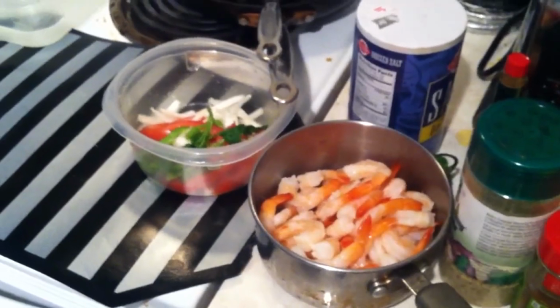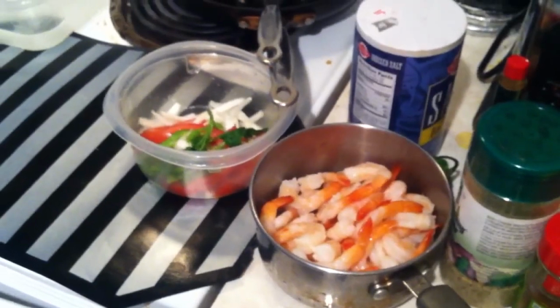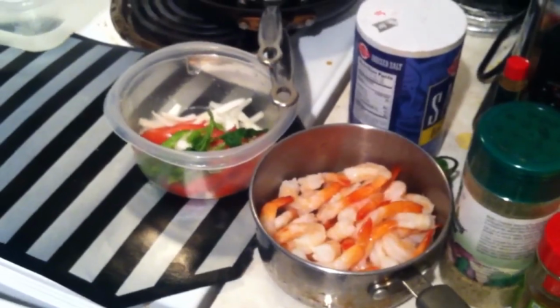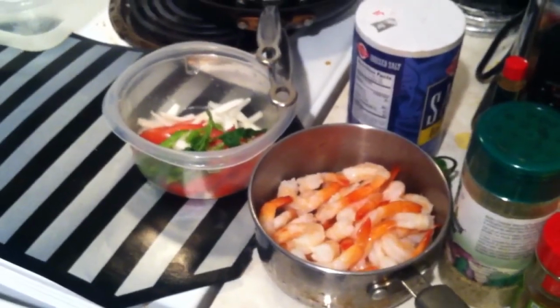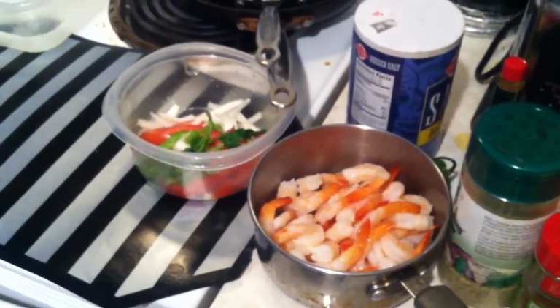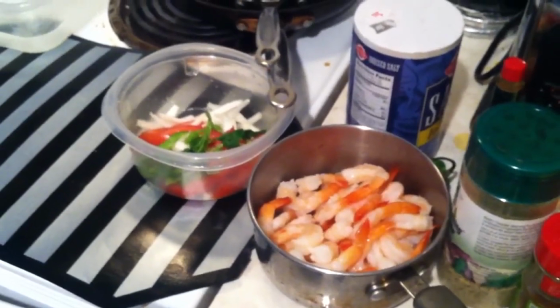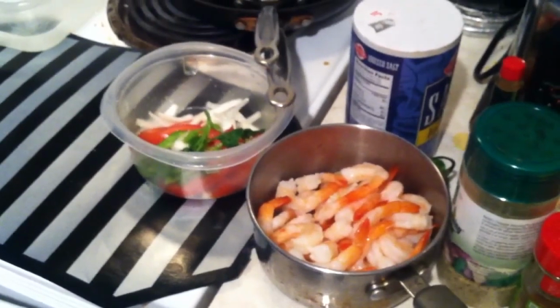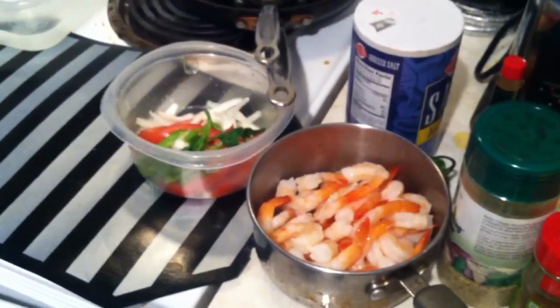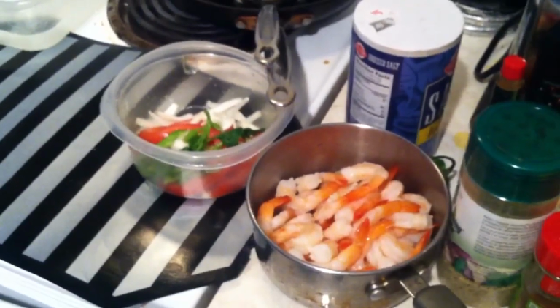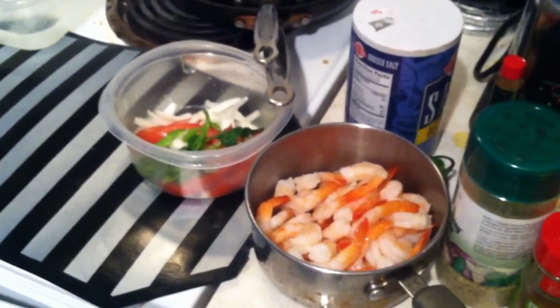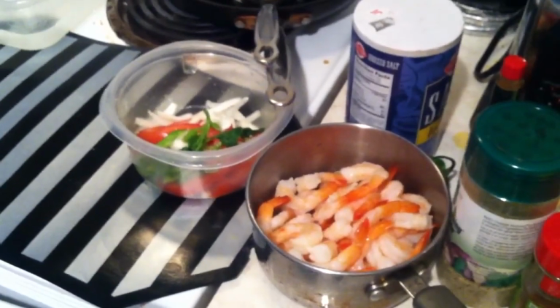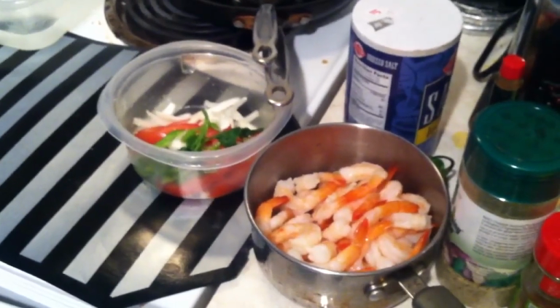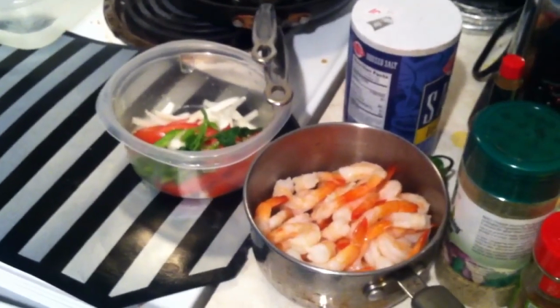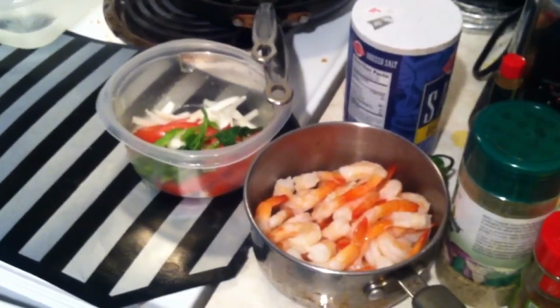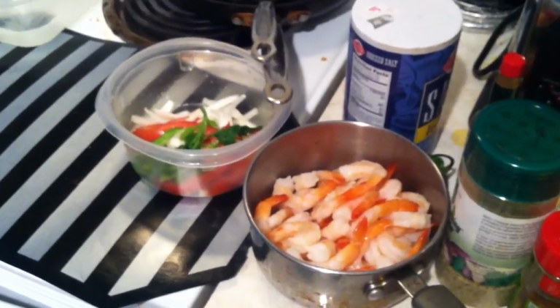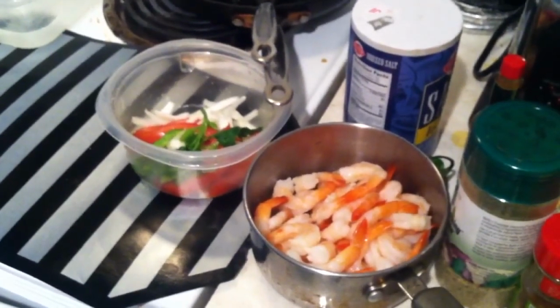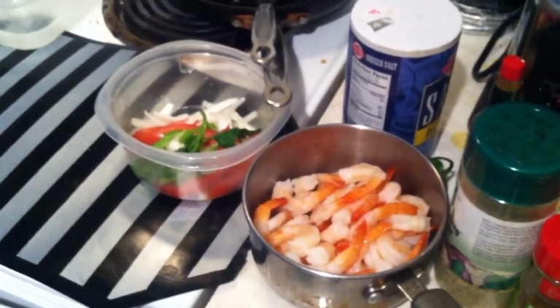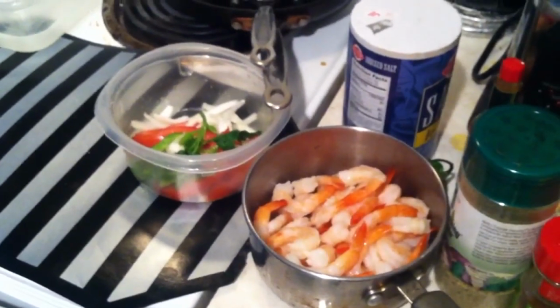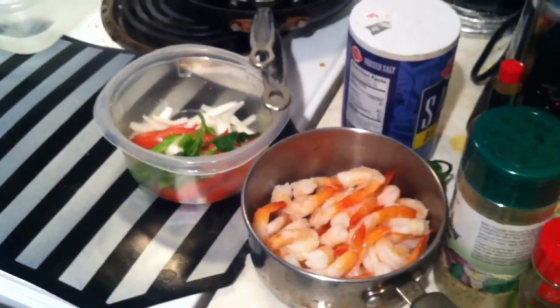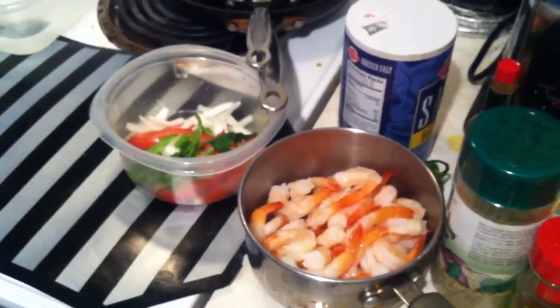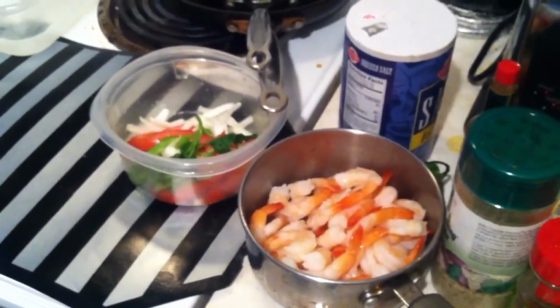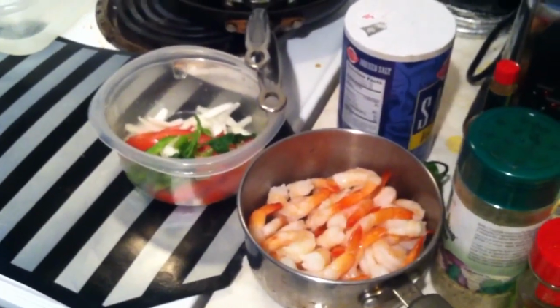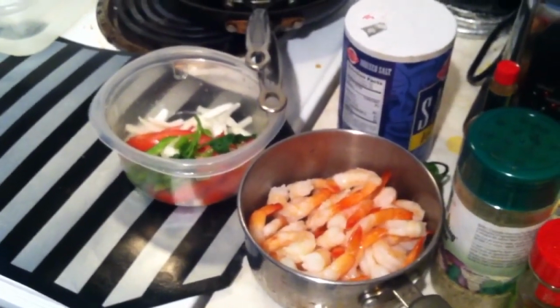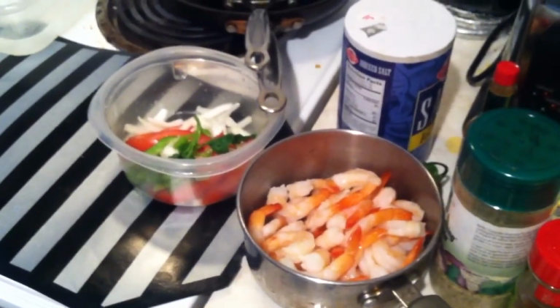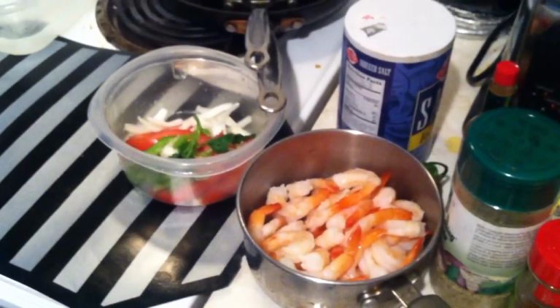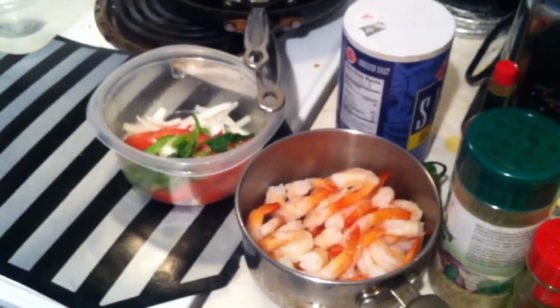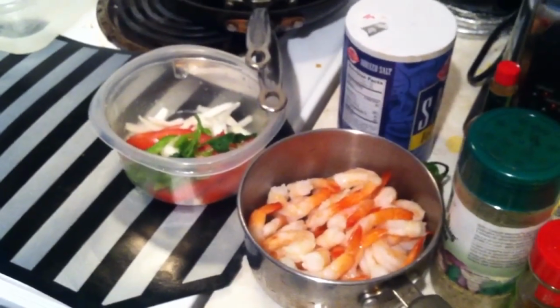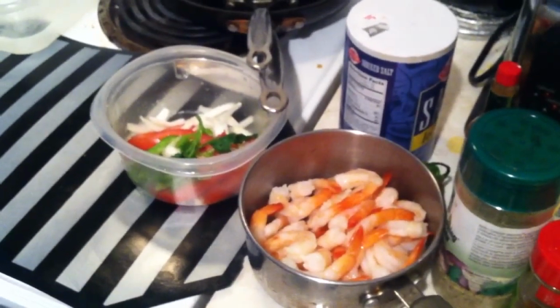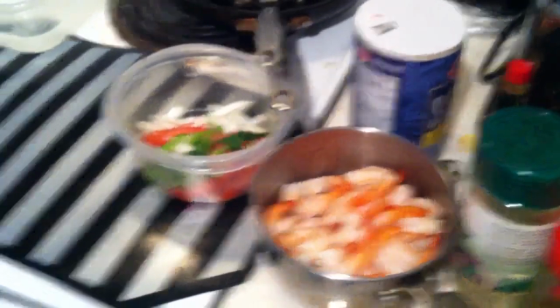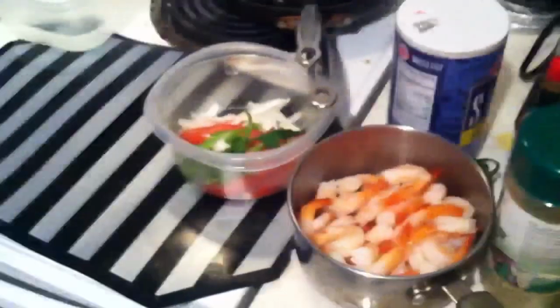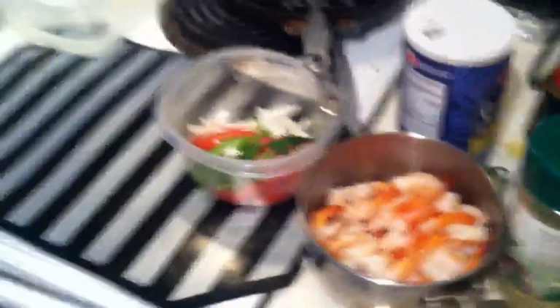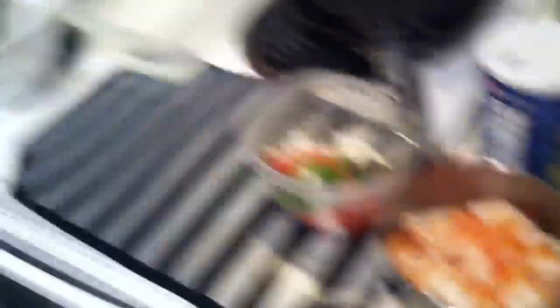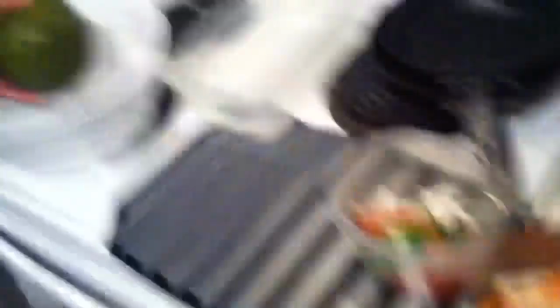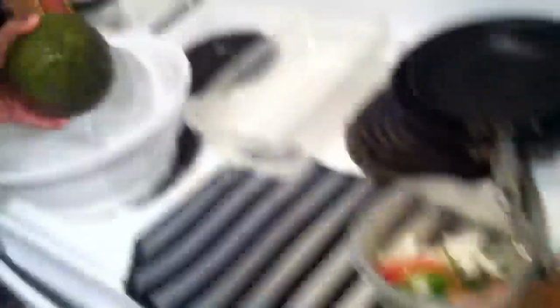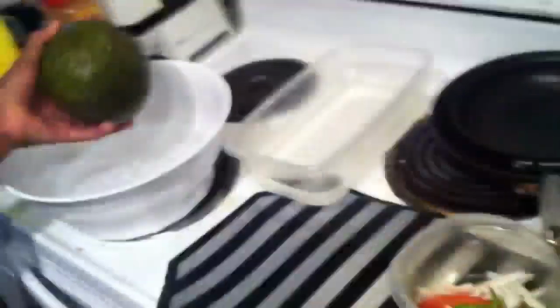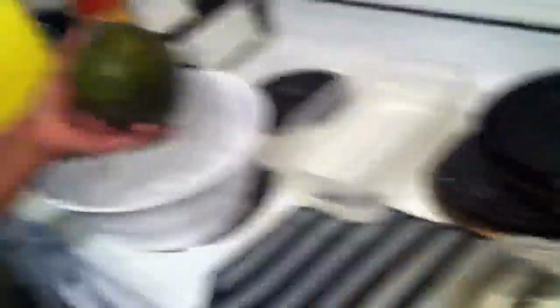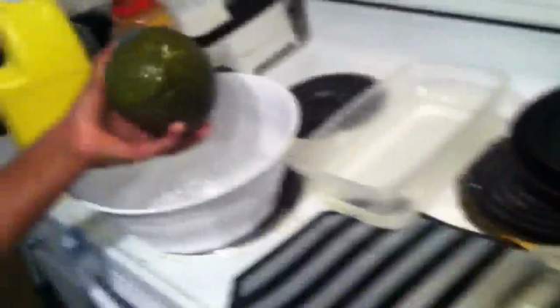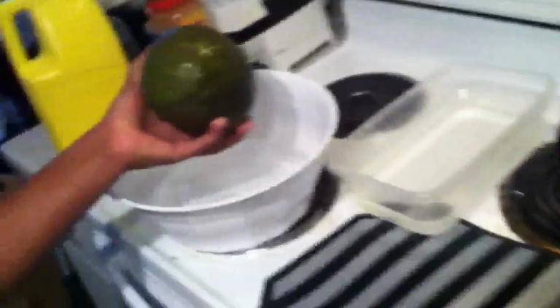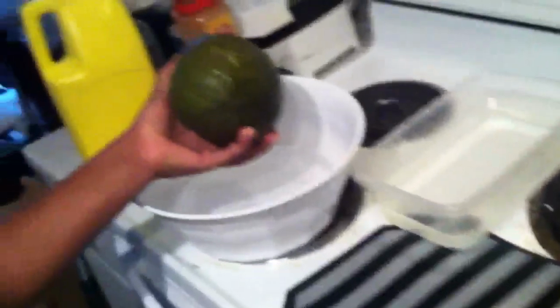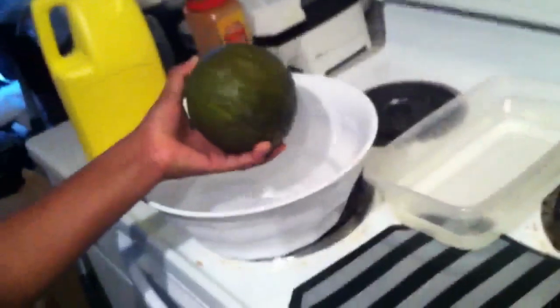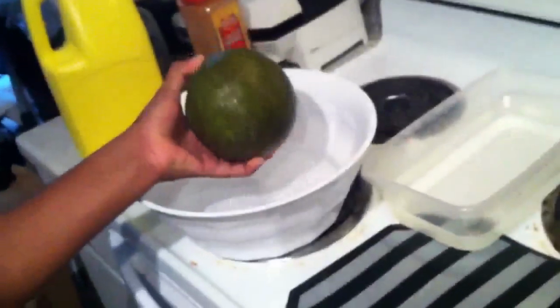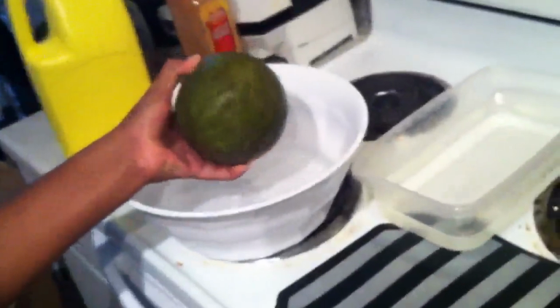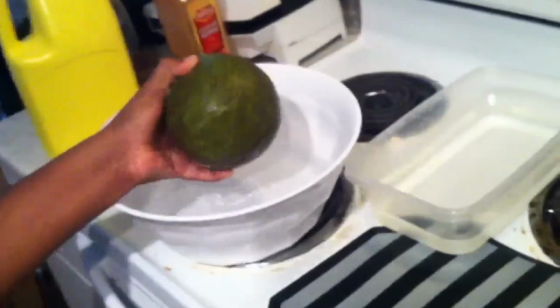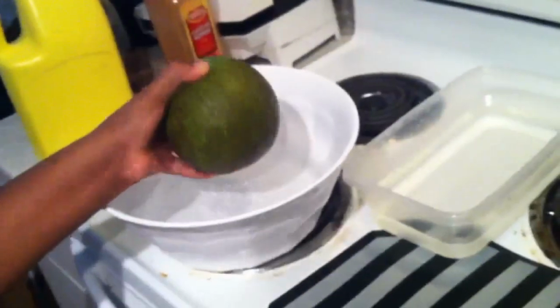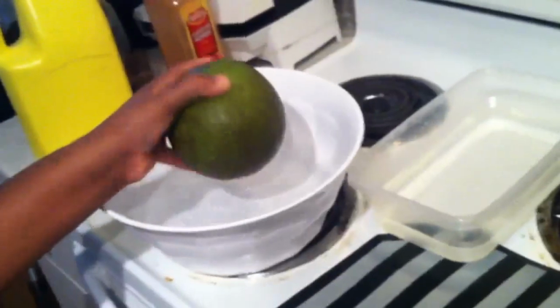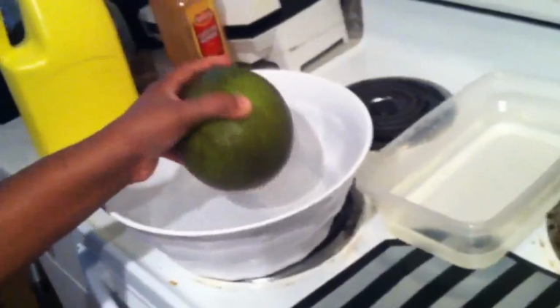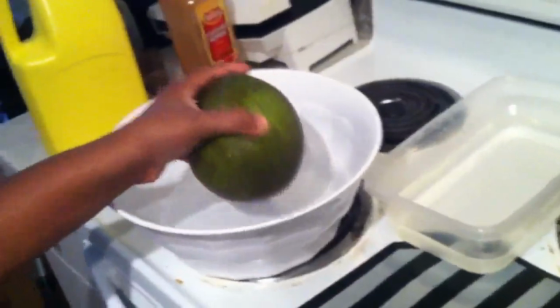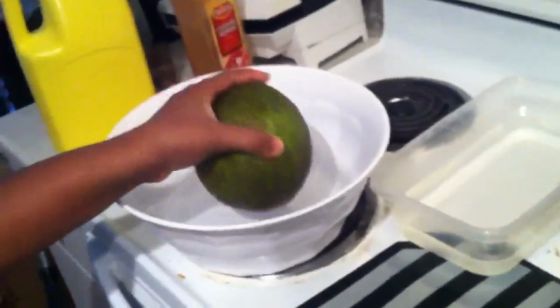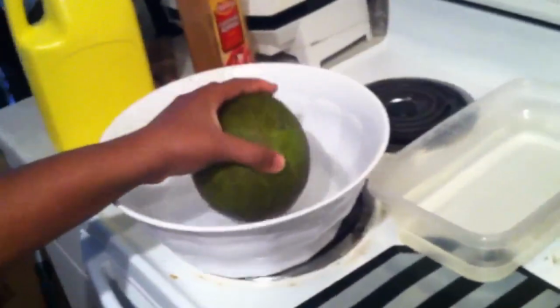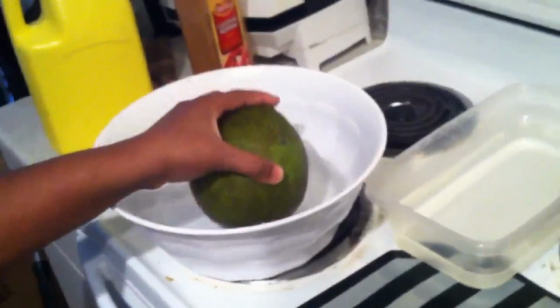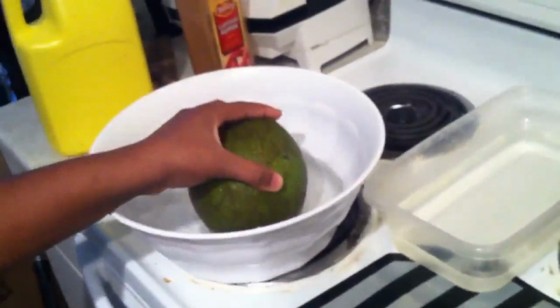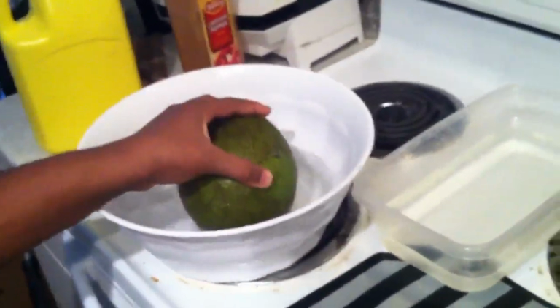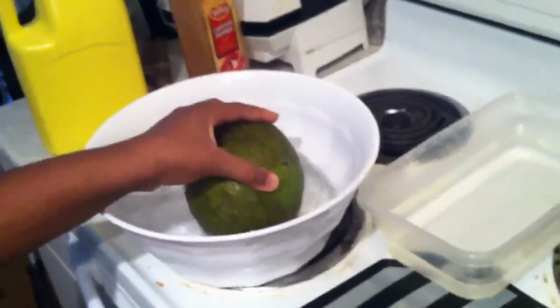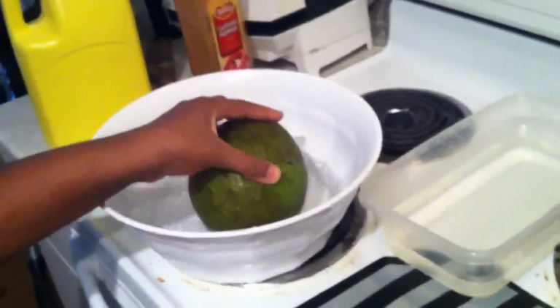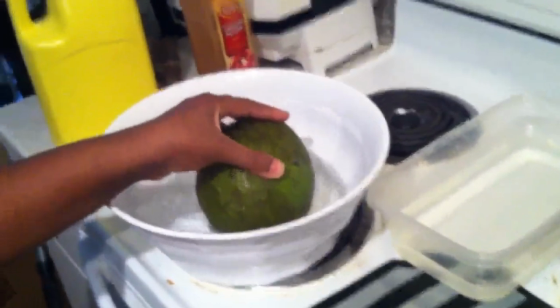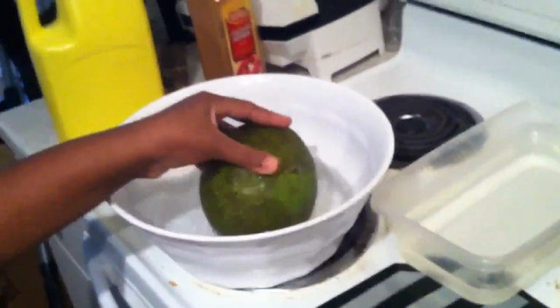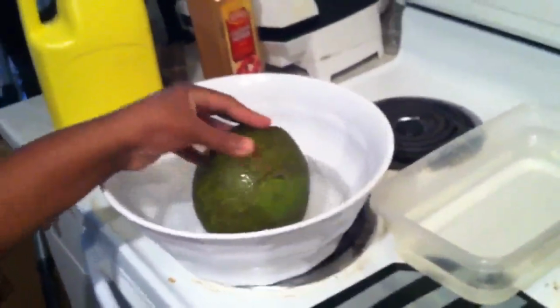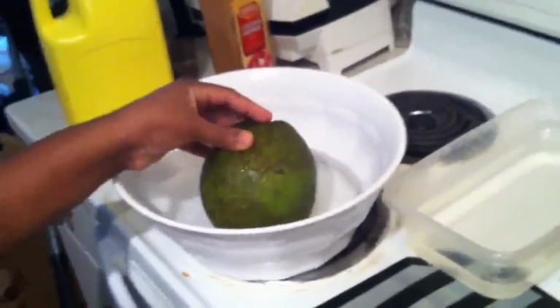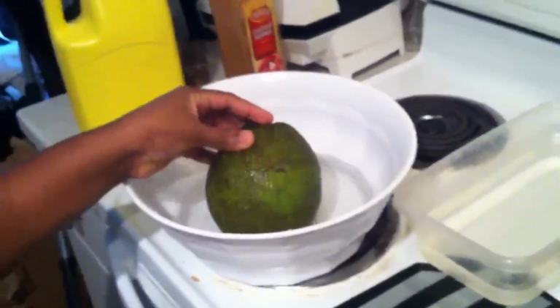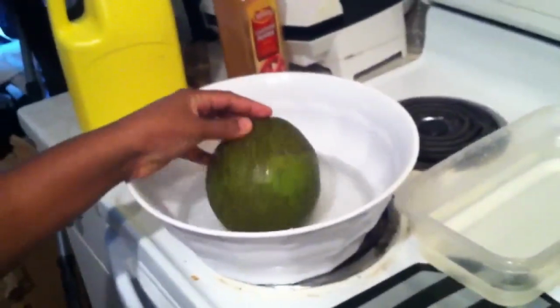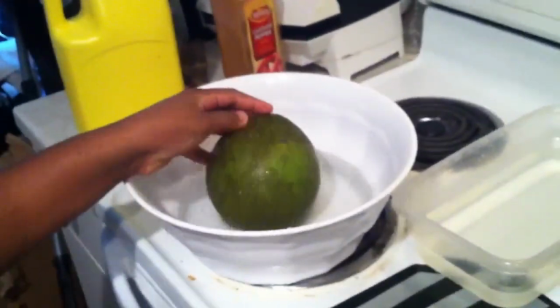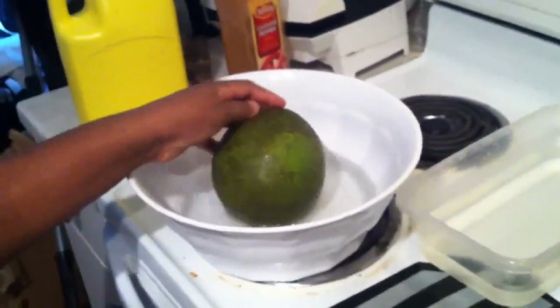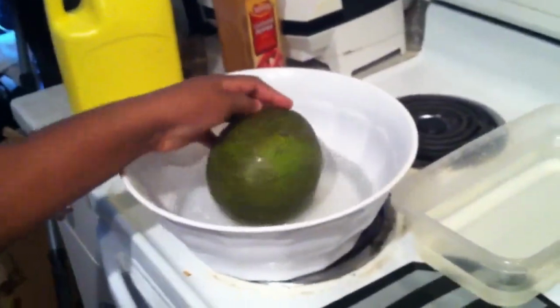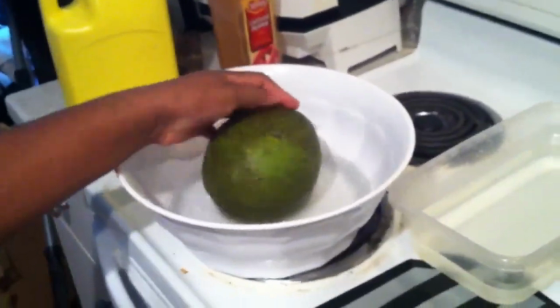Hey guys, in this video I'm going to show you how to make lamb veritable with some shrimp, the Haitian way.